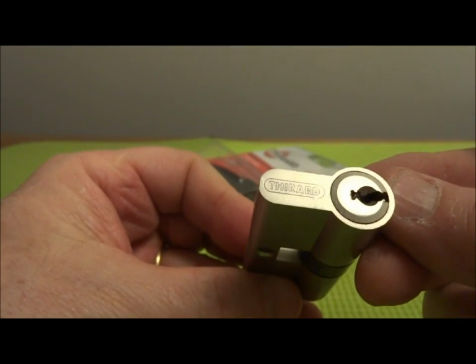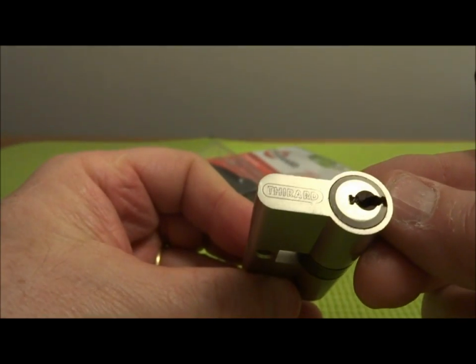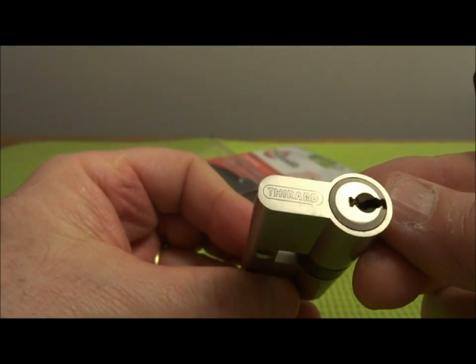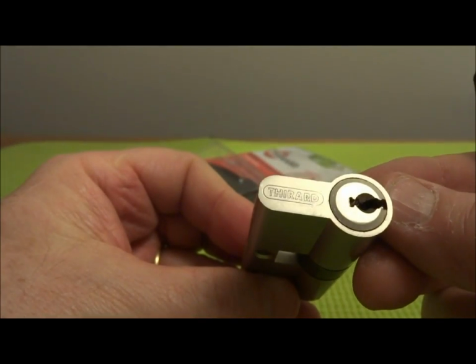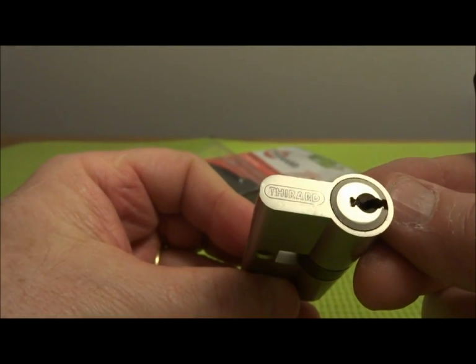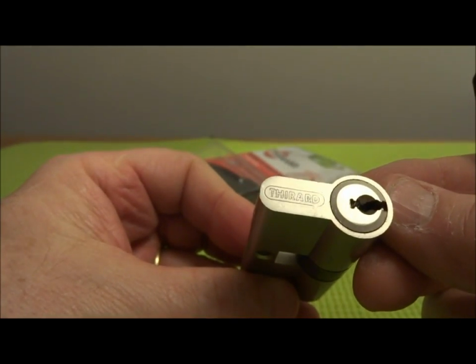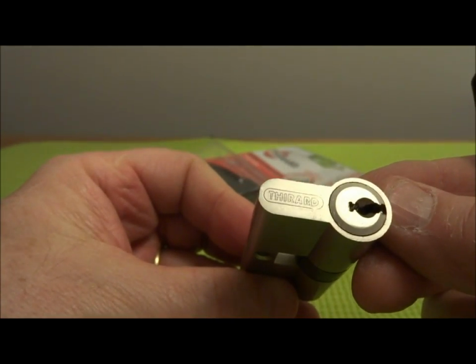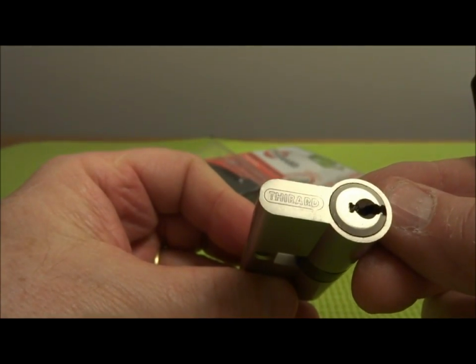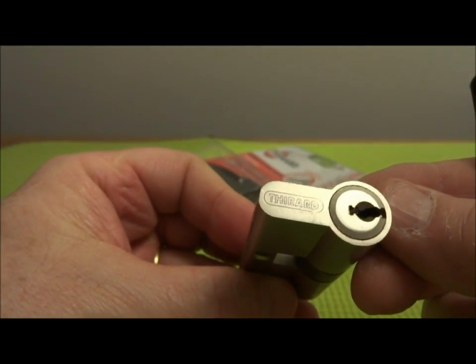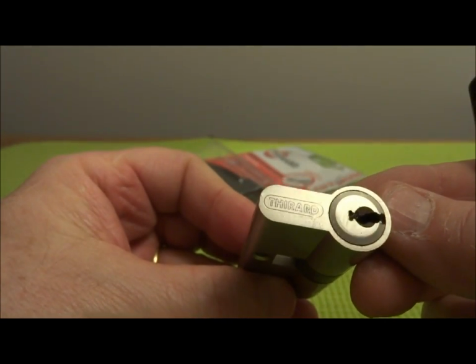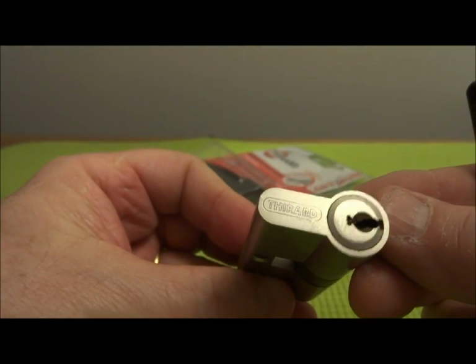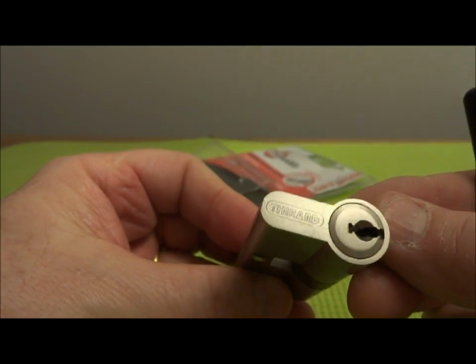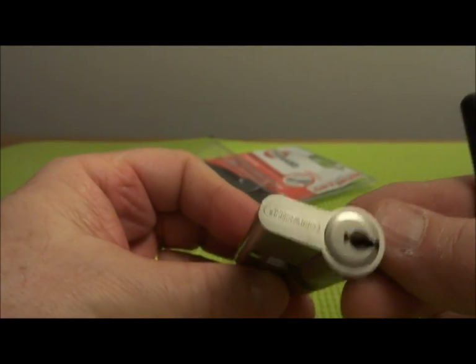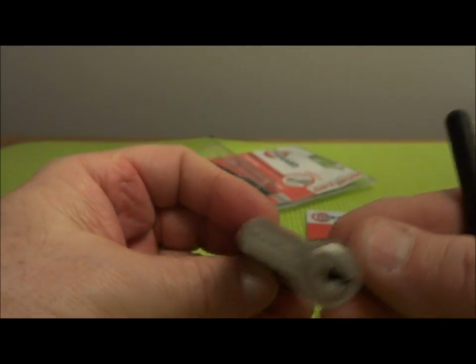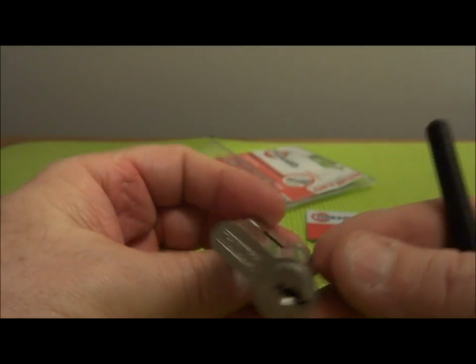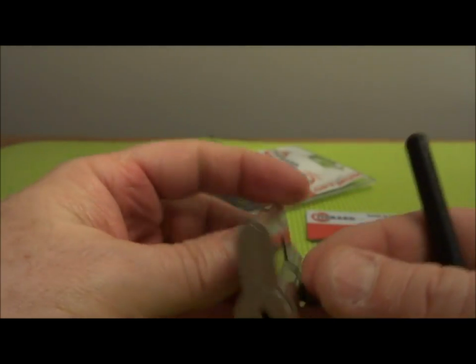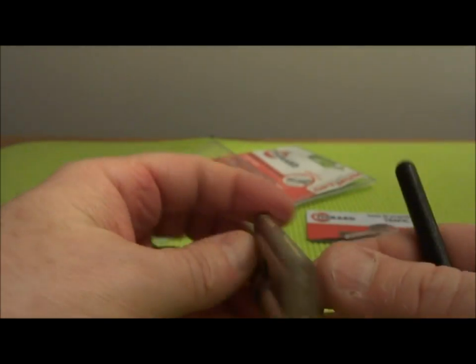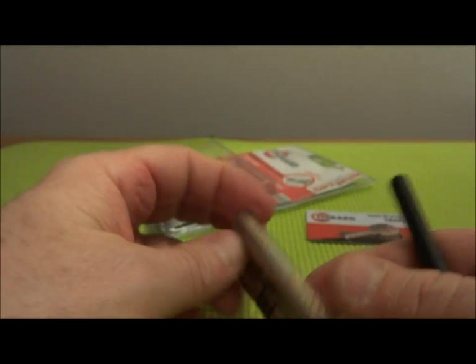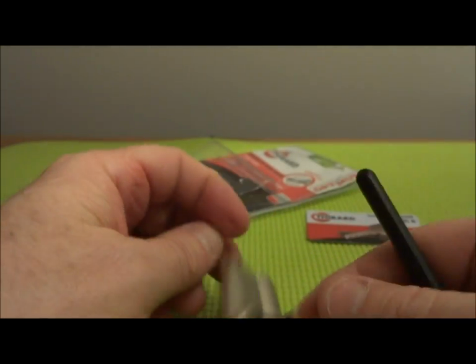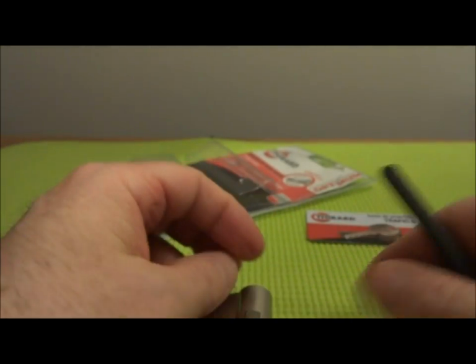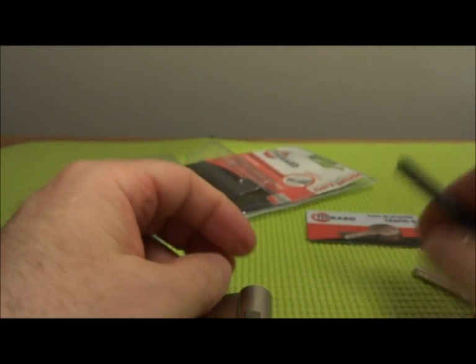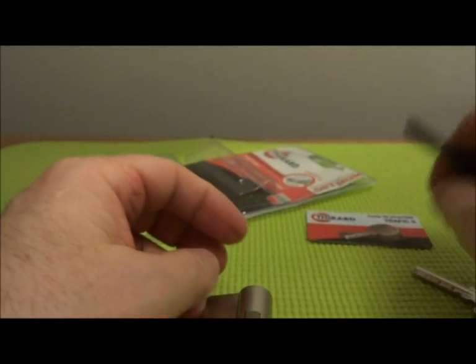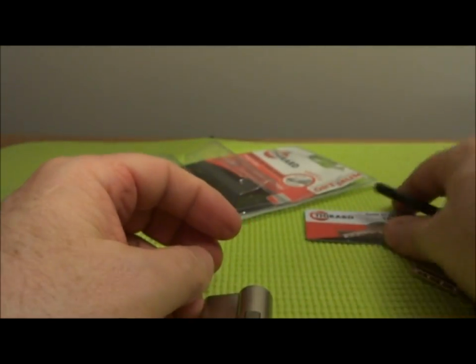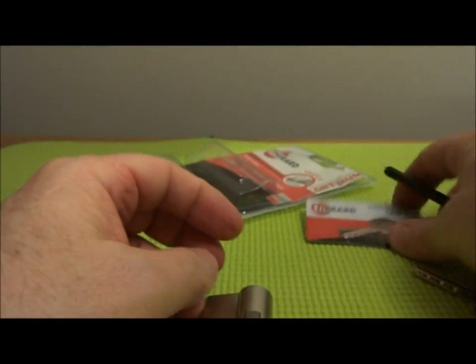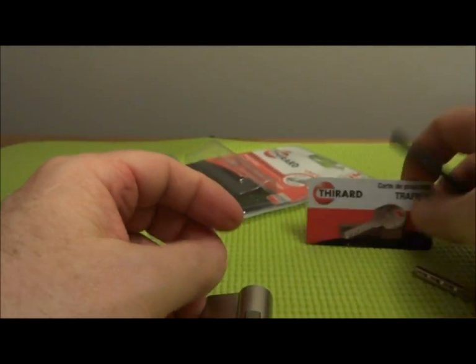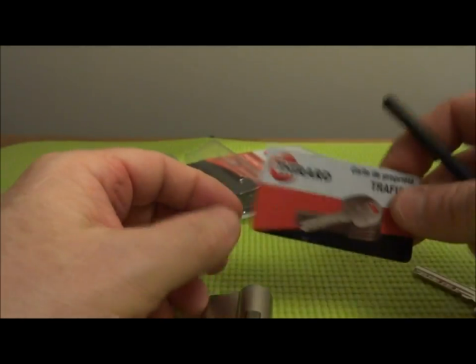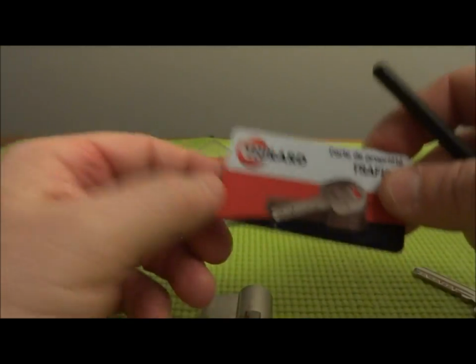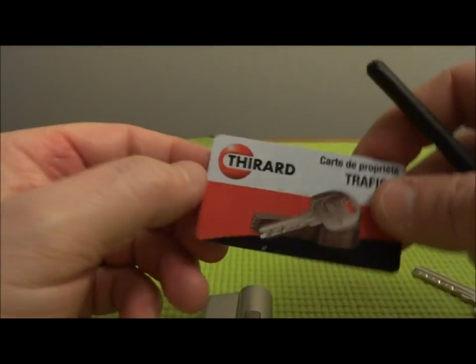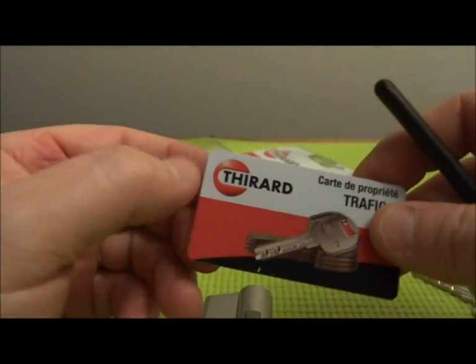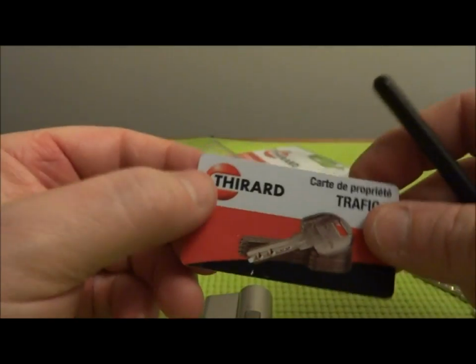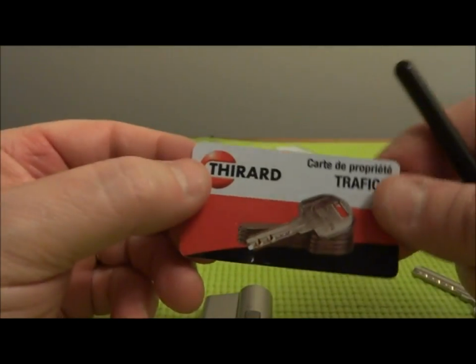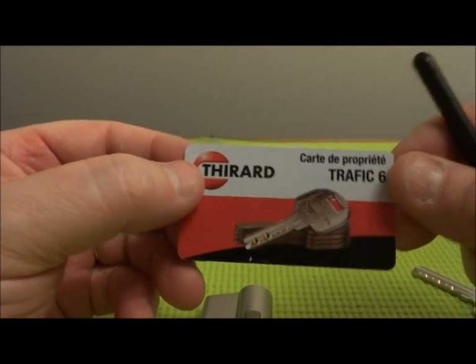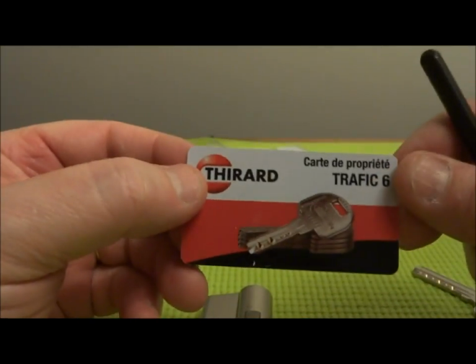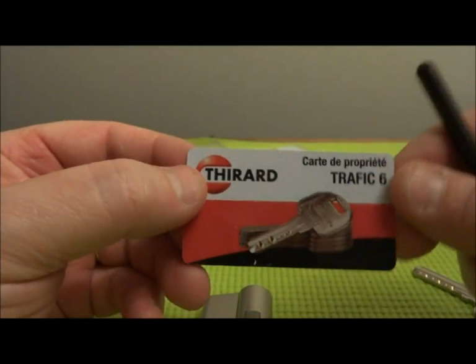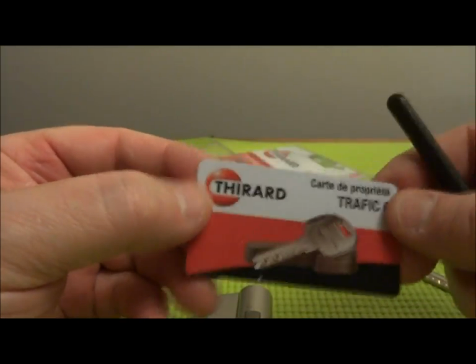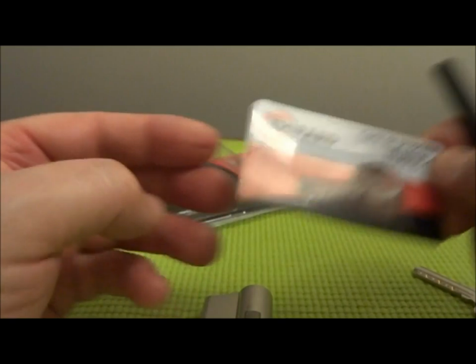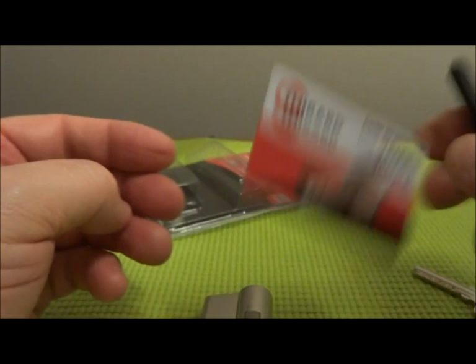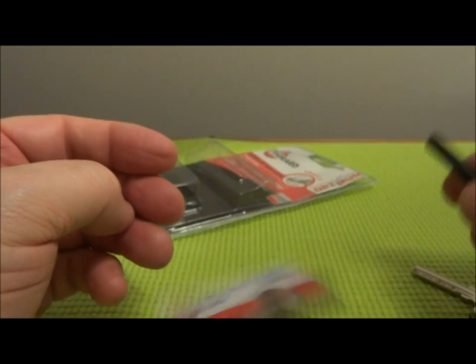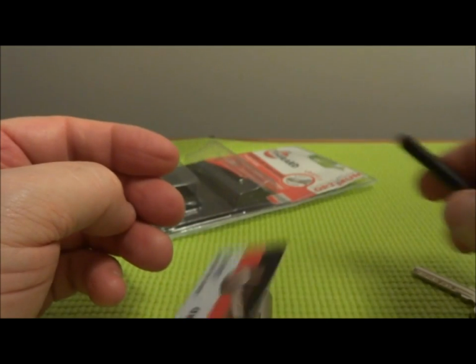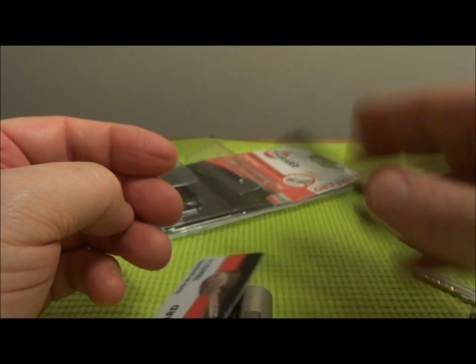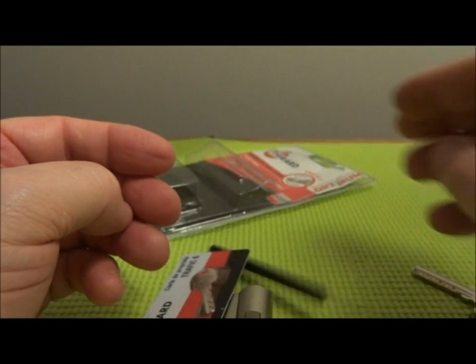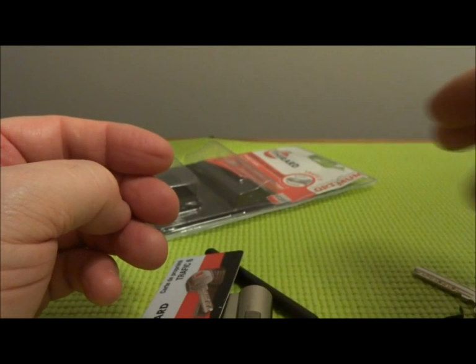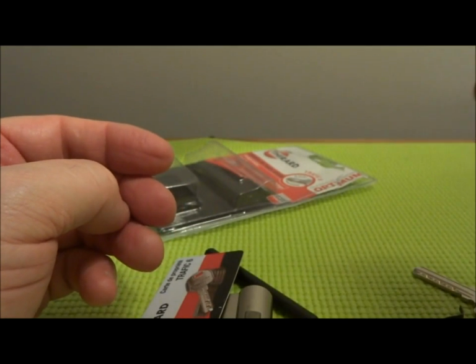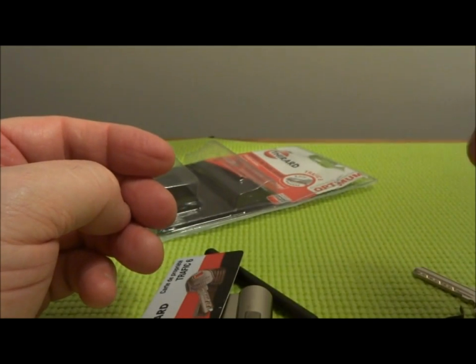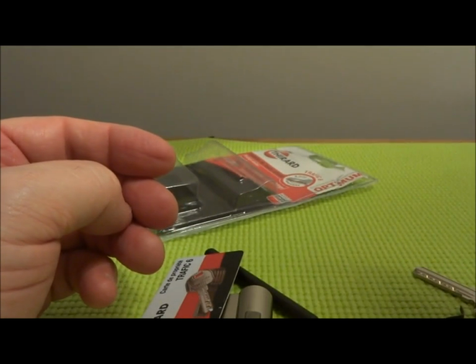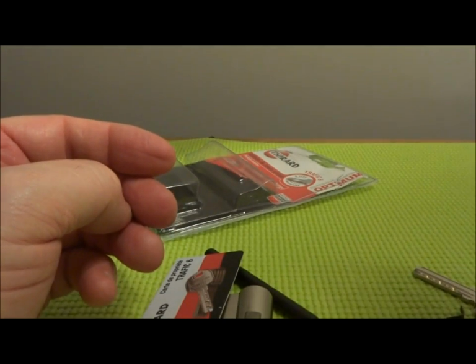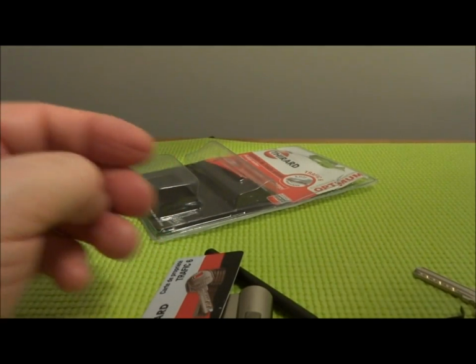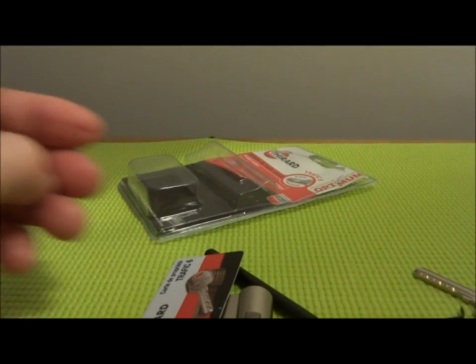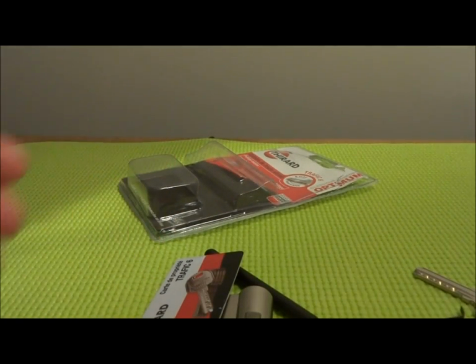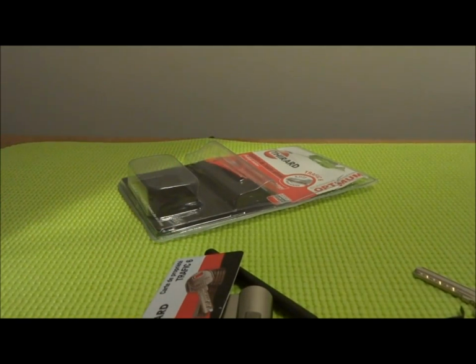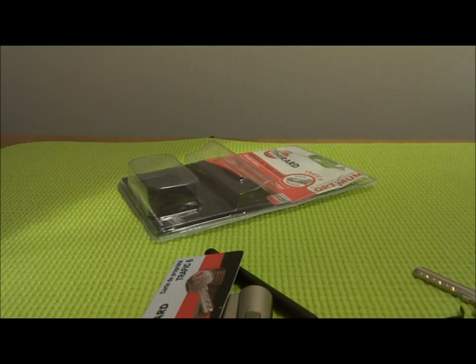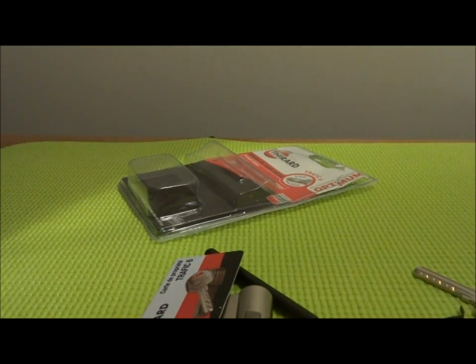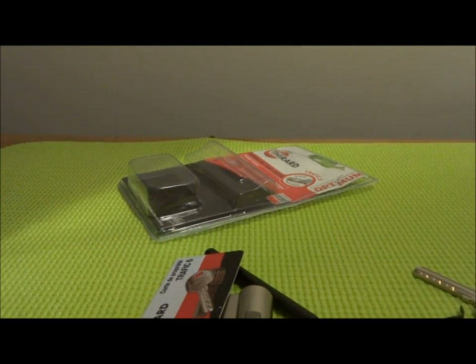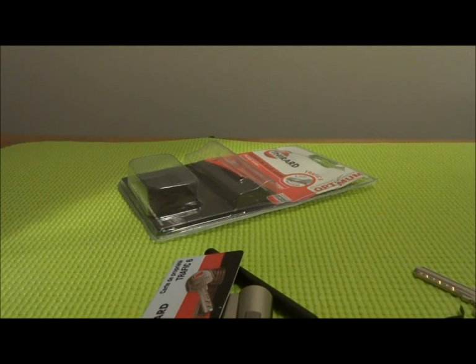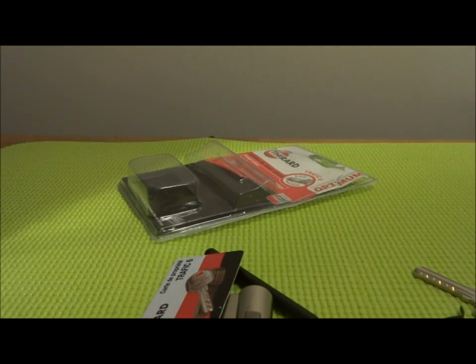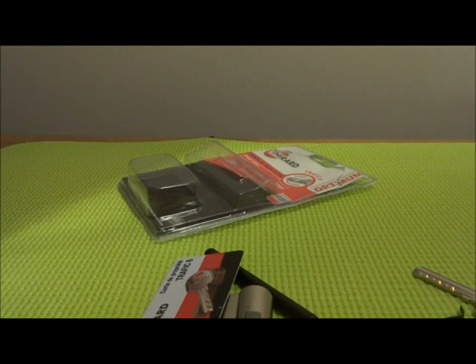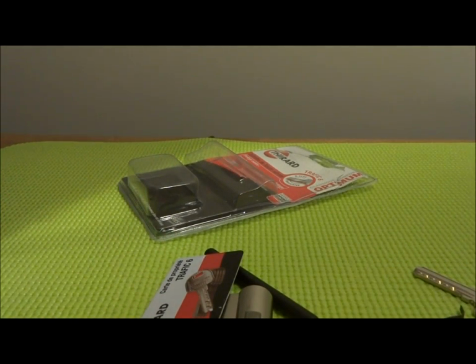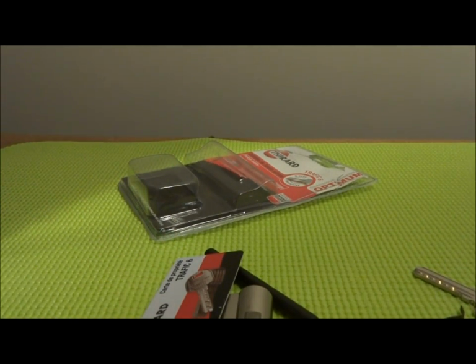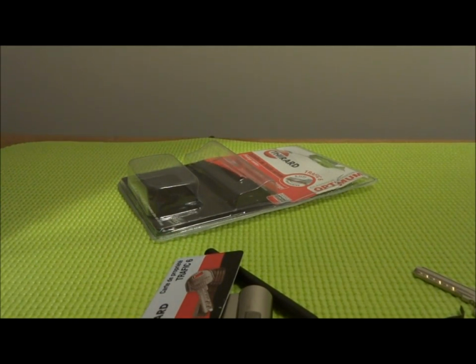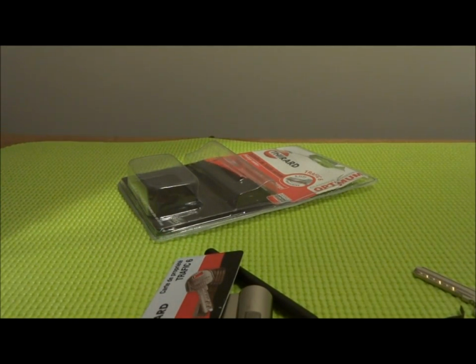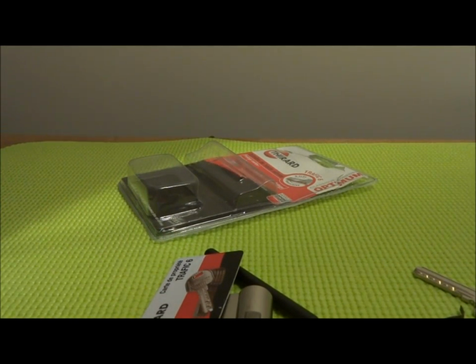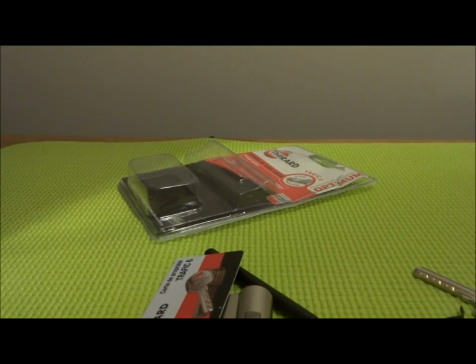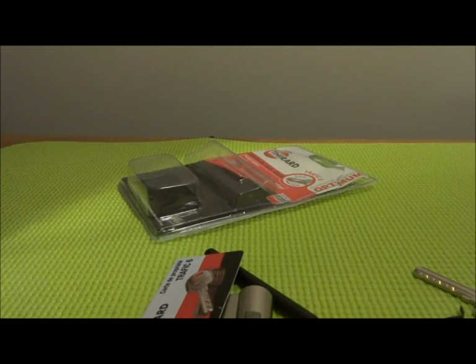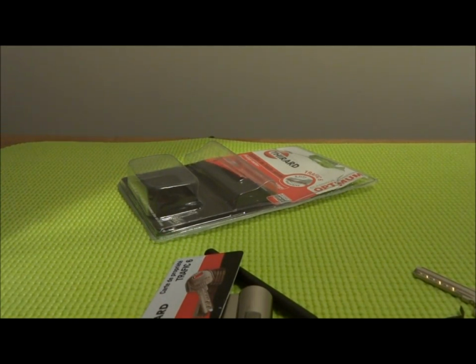Anyway, that's the Traffix 6 six-pin SPP. Thanks for your time fellas. Everybody stay safe and stay legal.